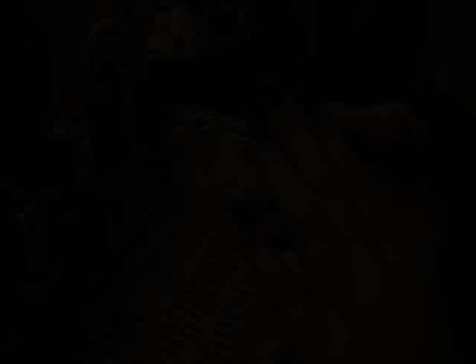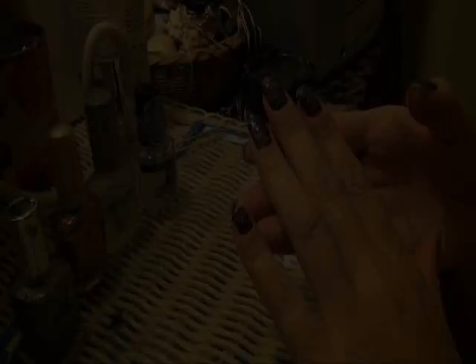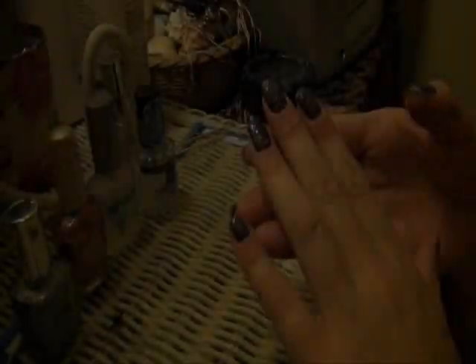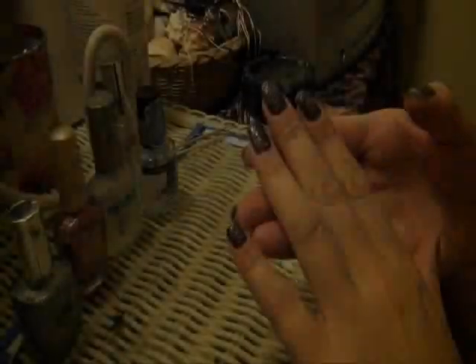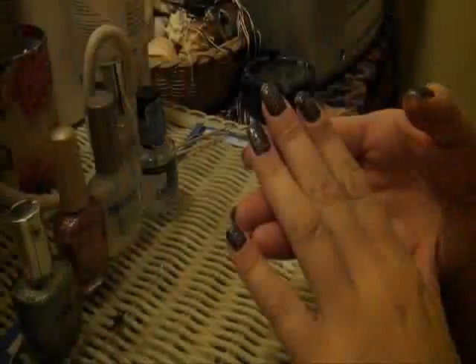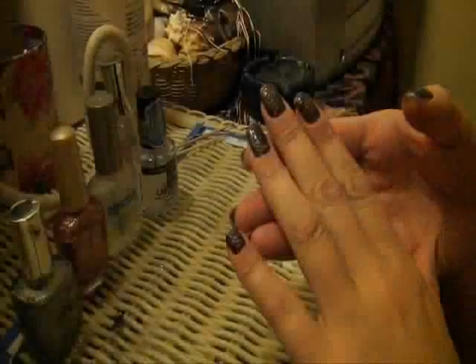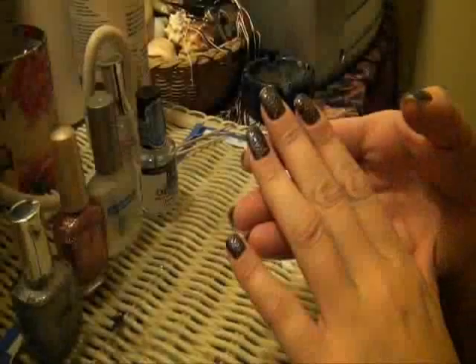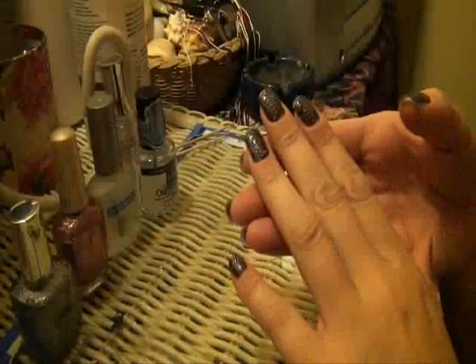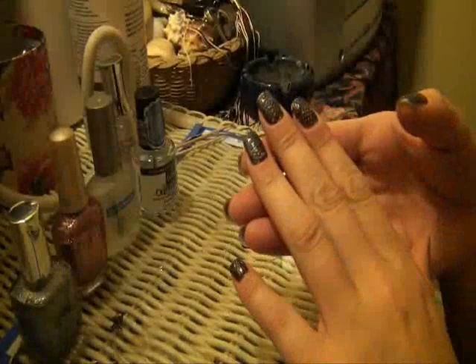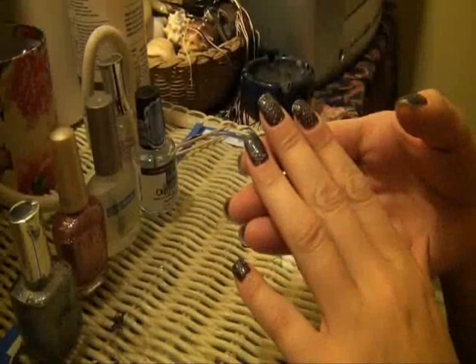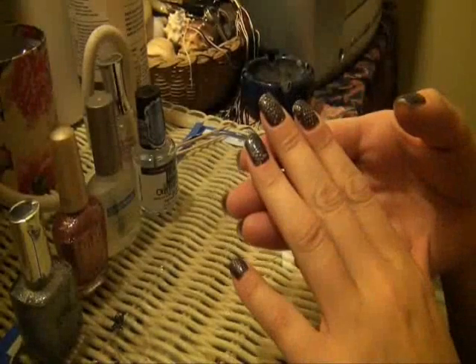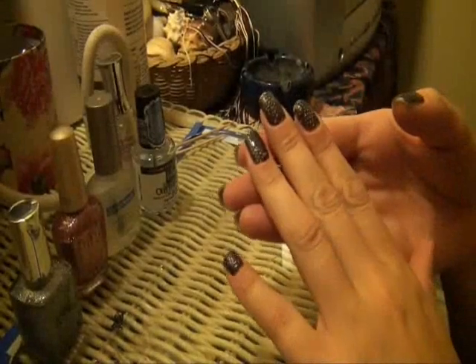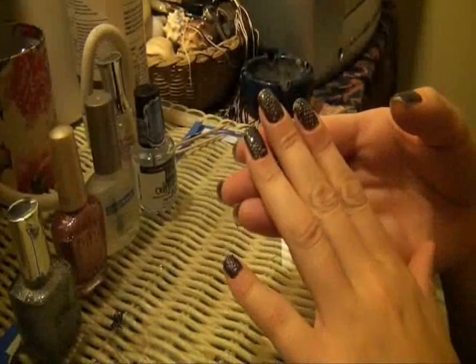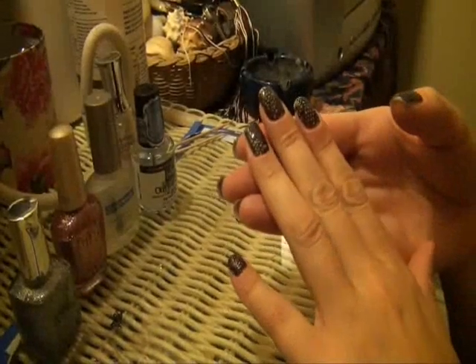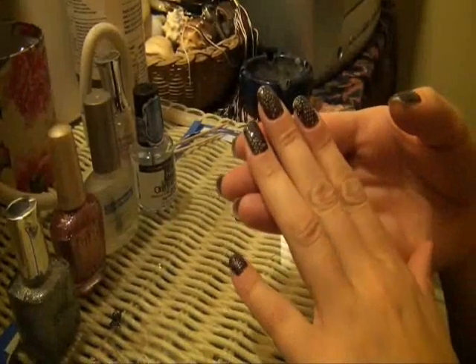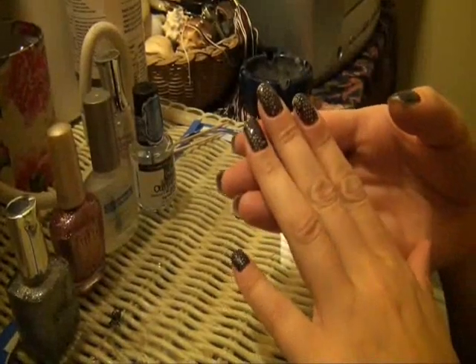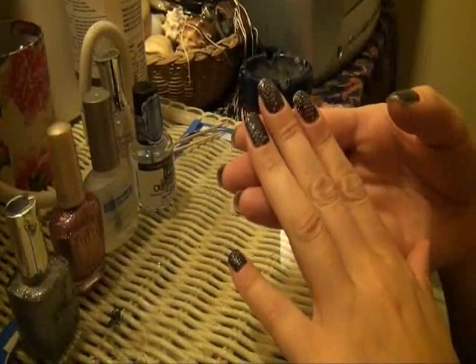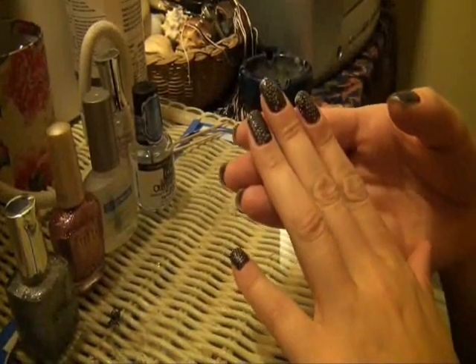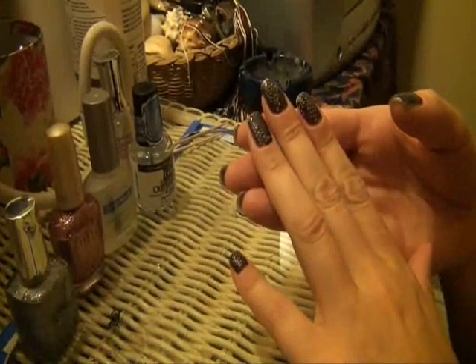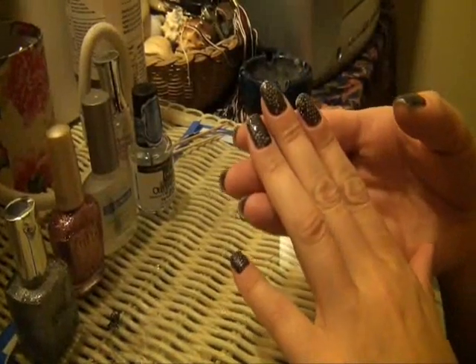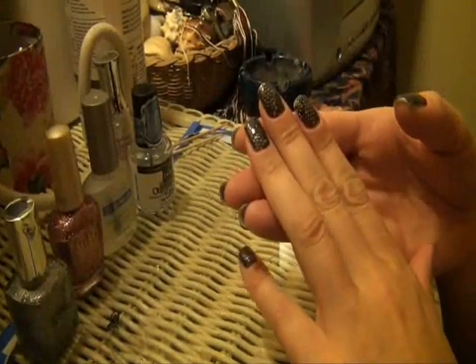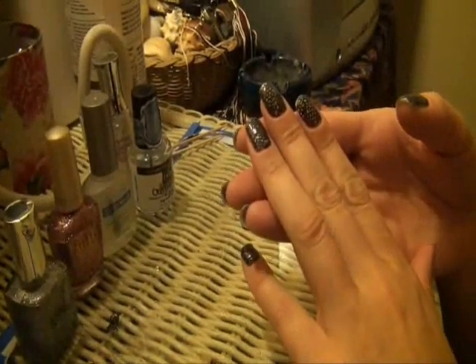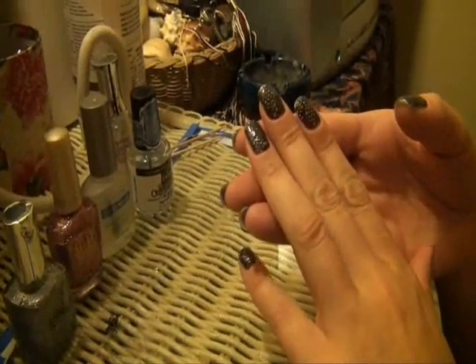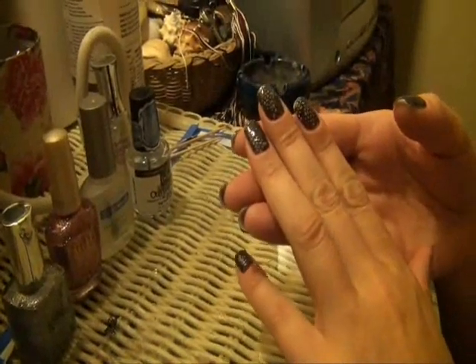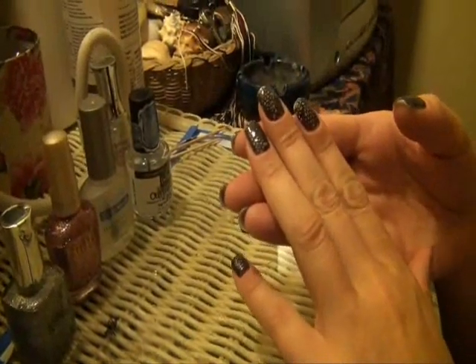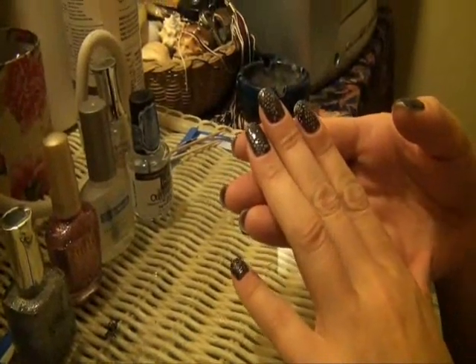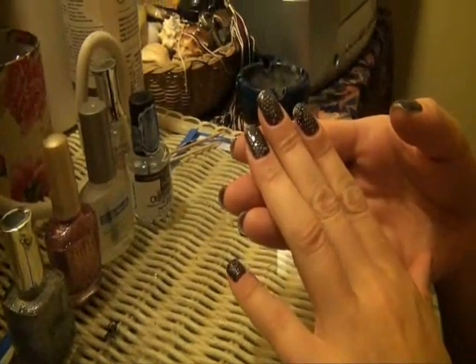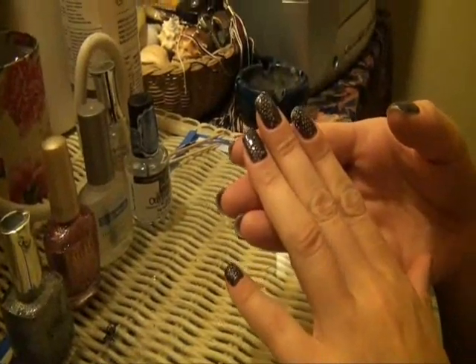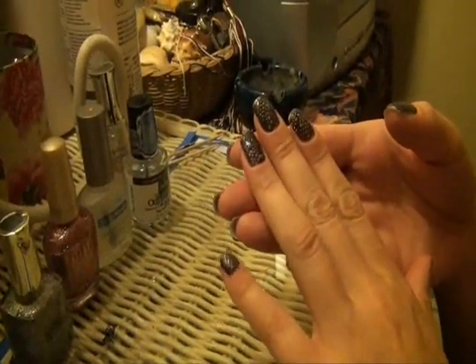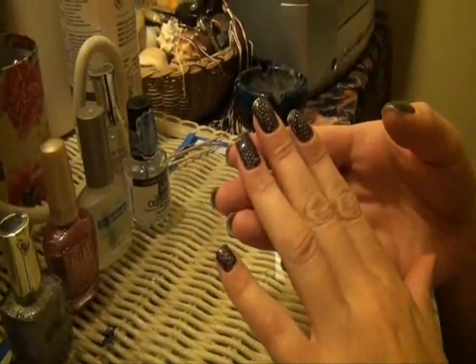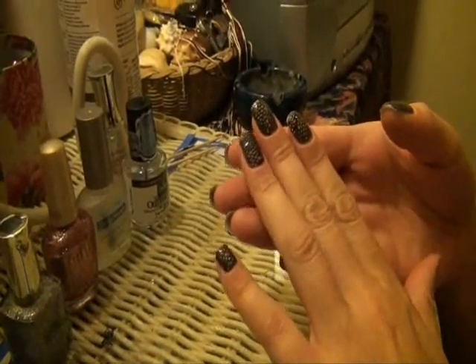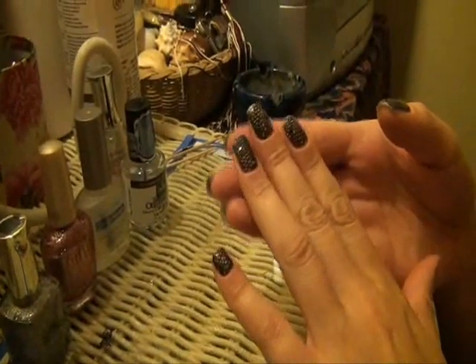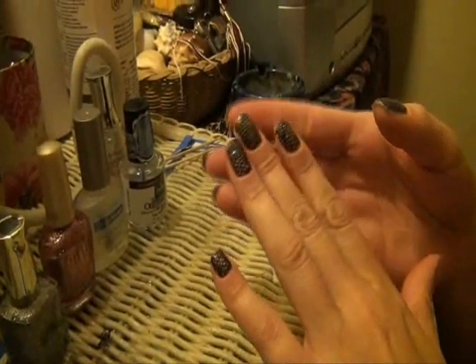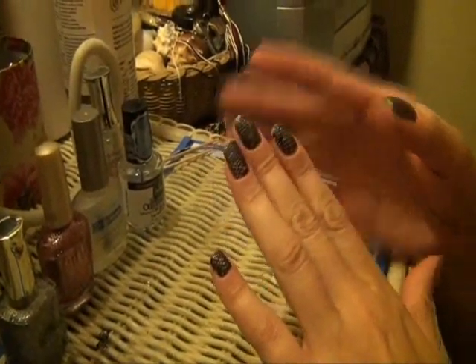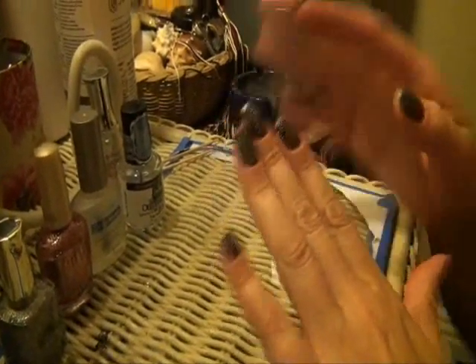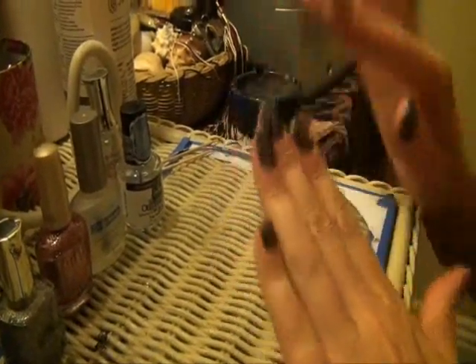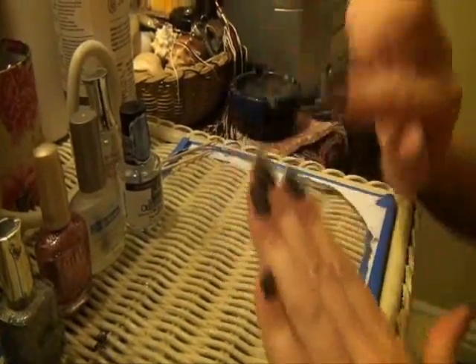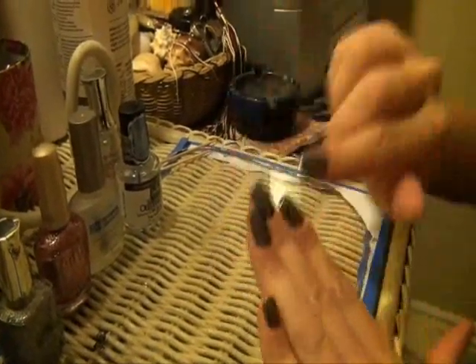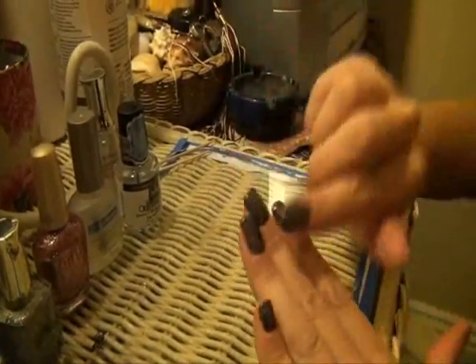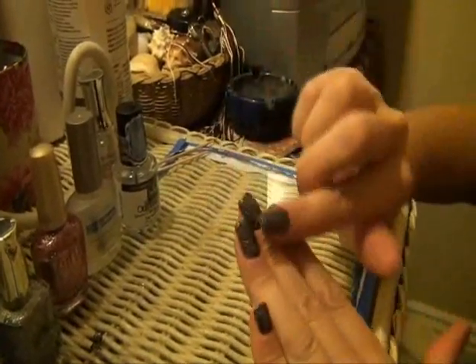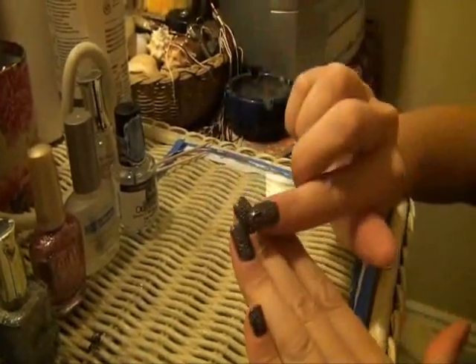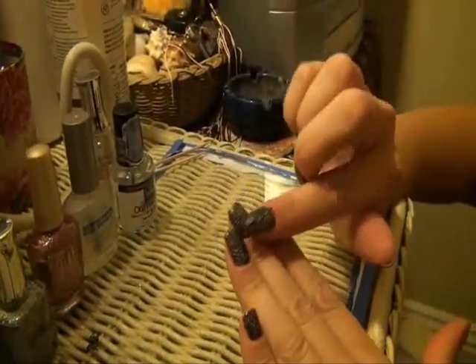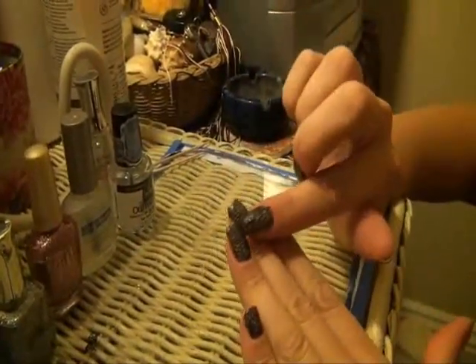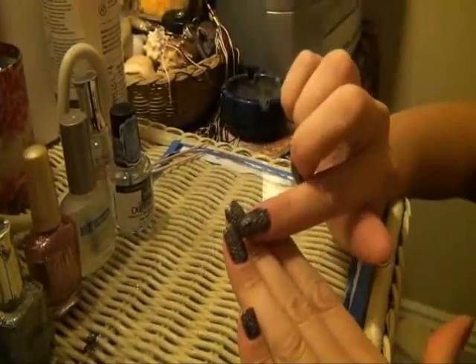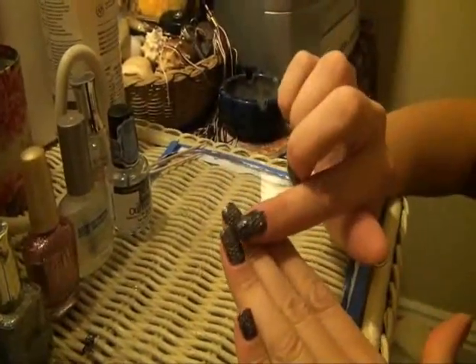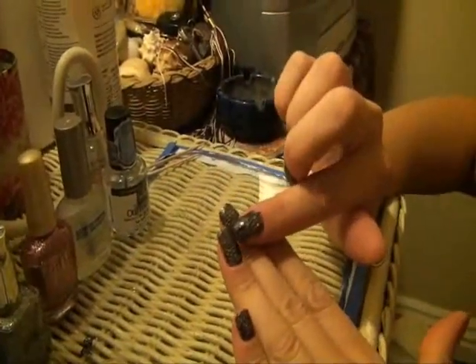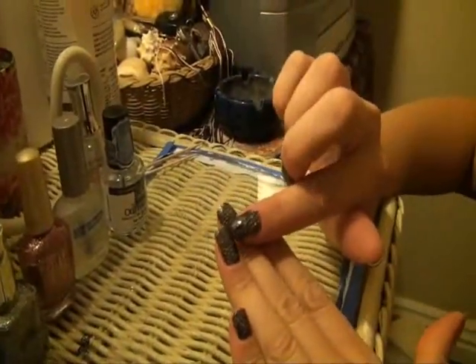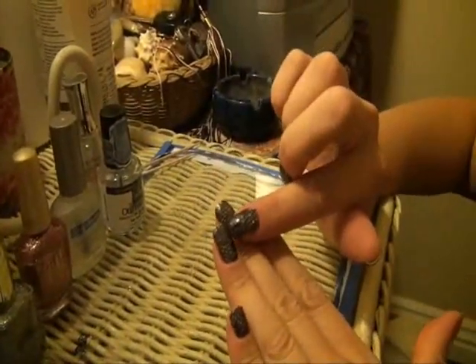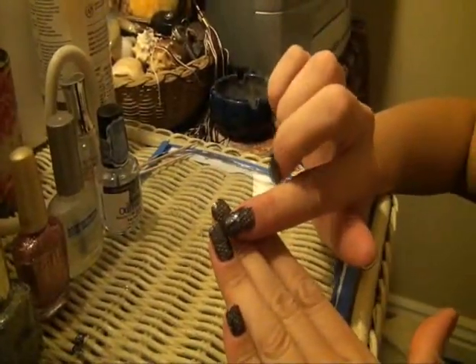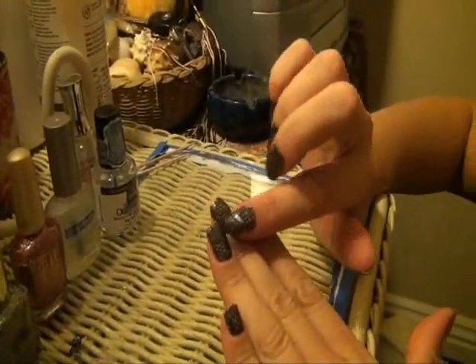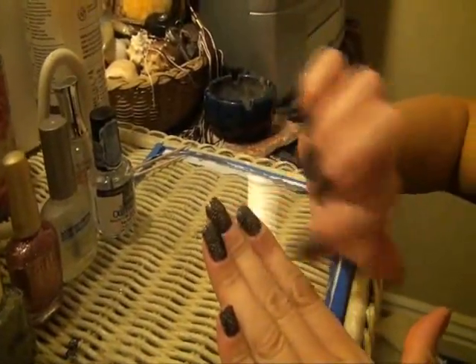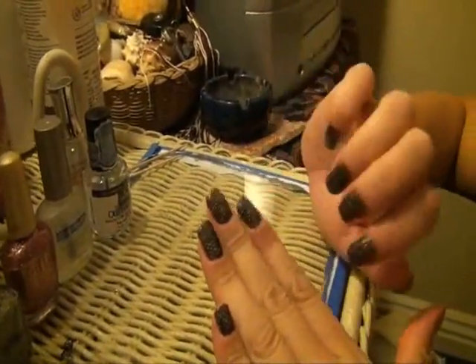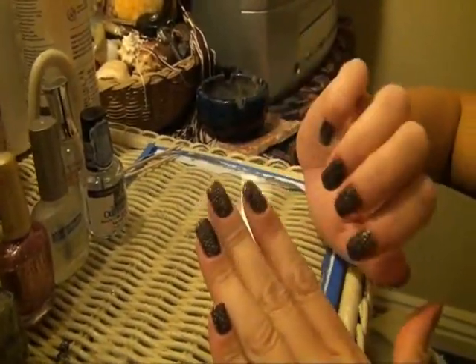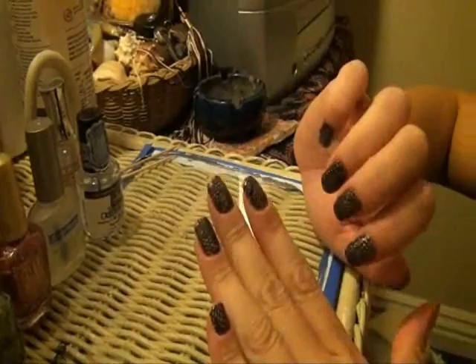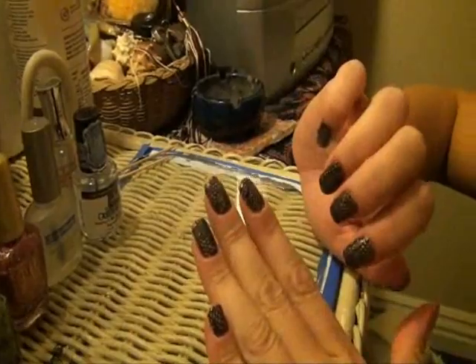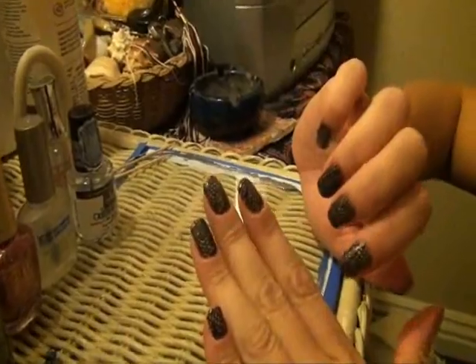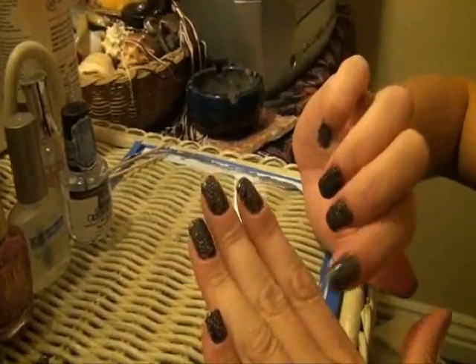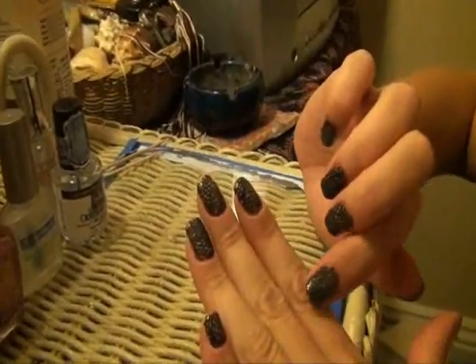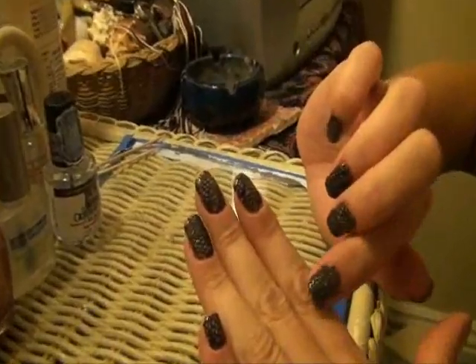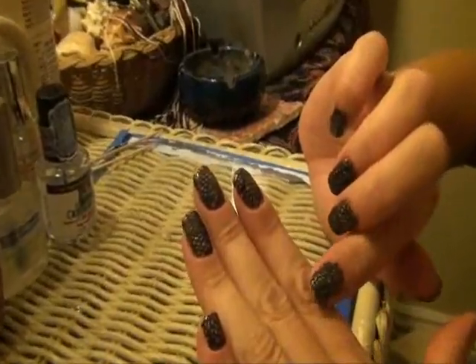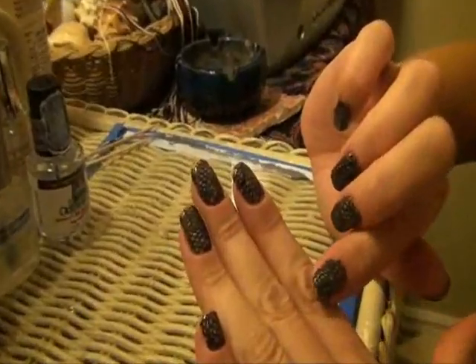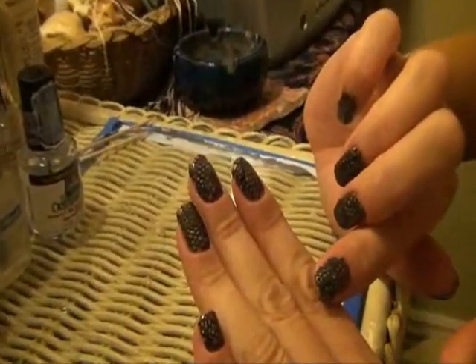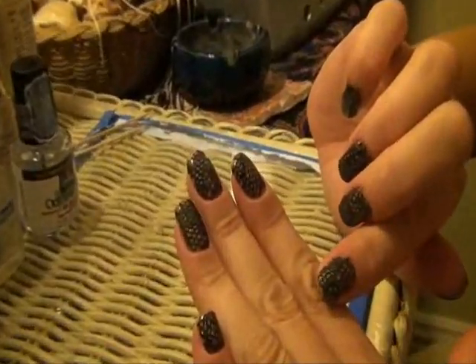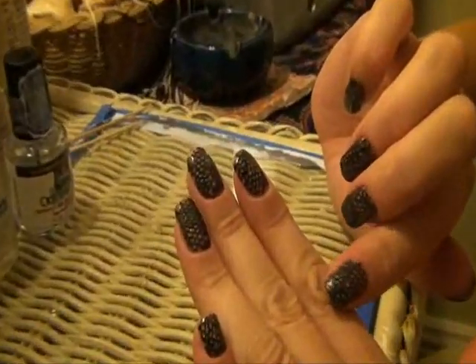Hi everyone, tonight I'm going to give you guys a nail tutorial on how to apply lace onto your nails.